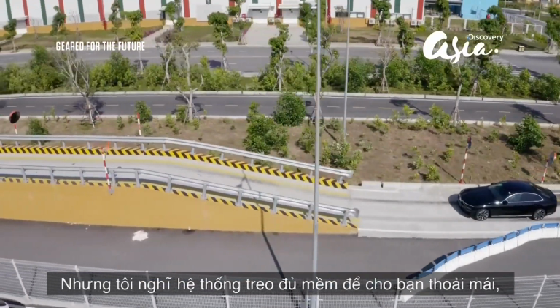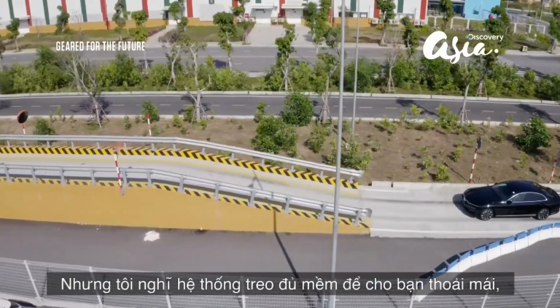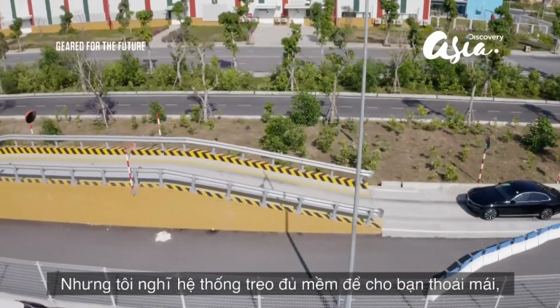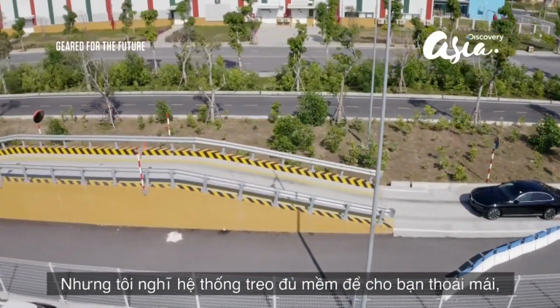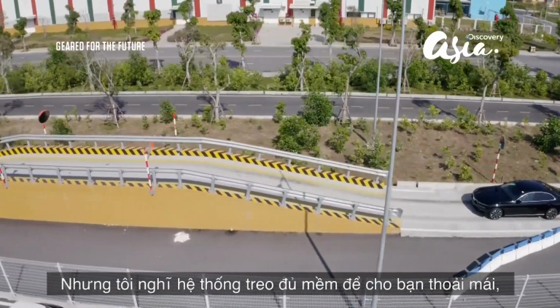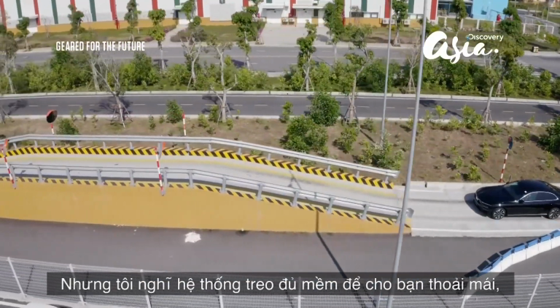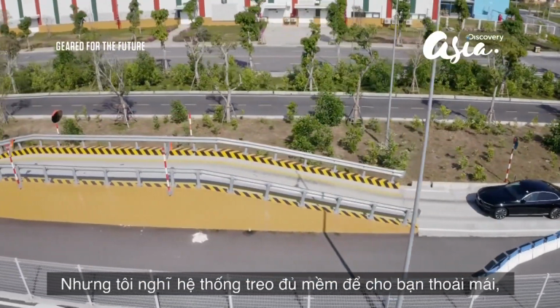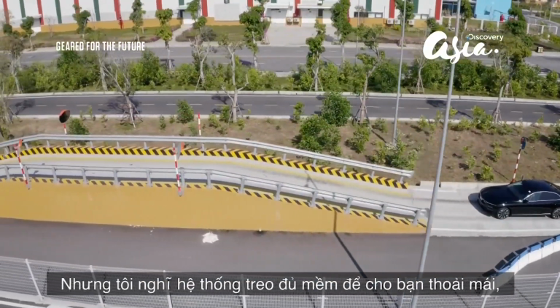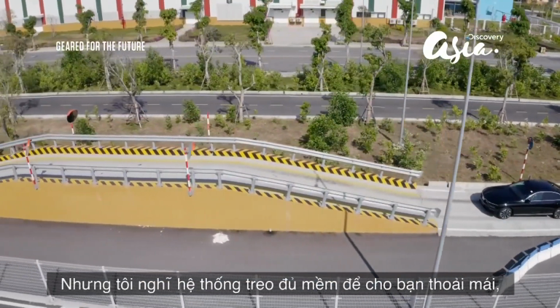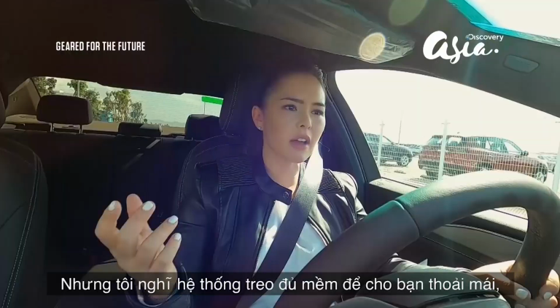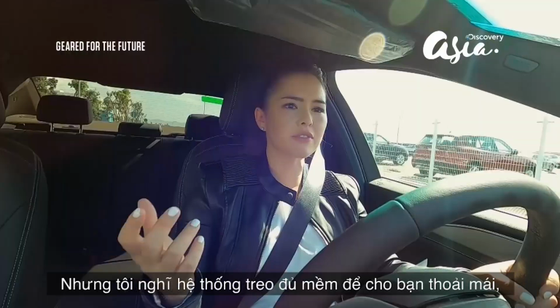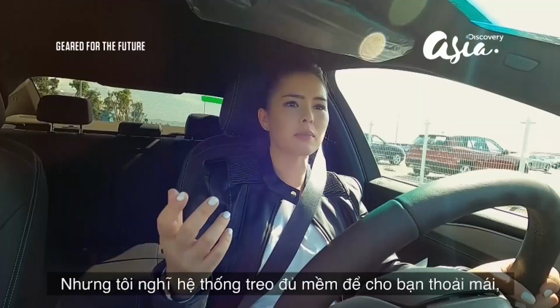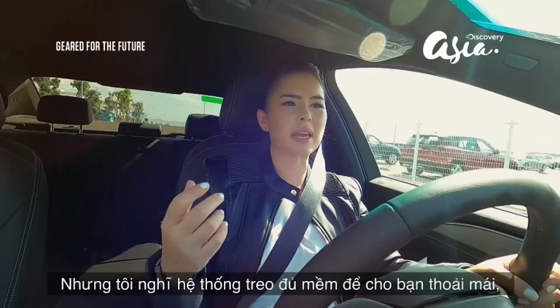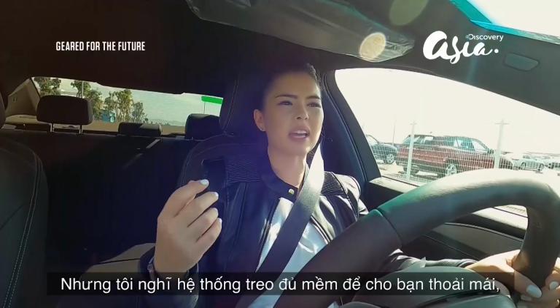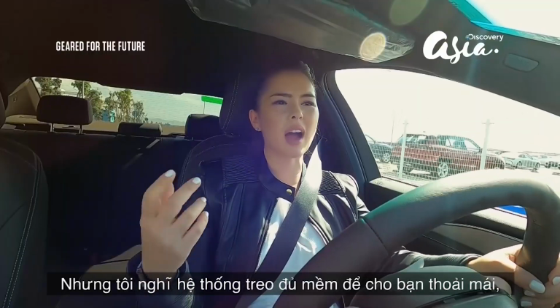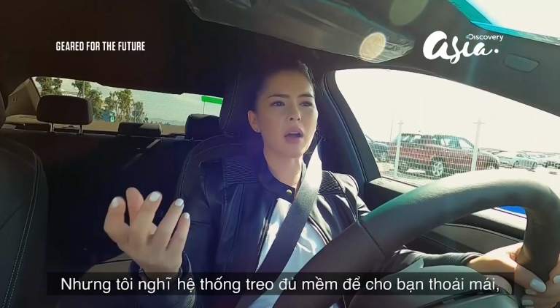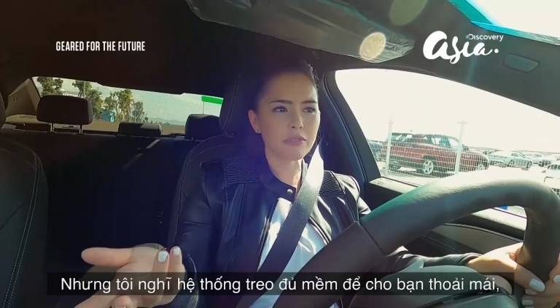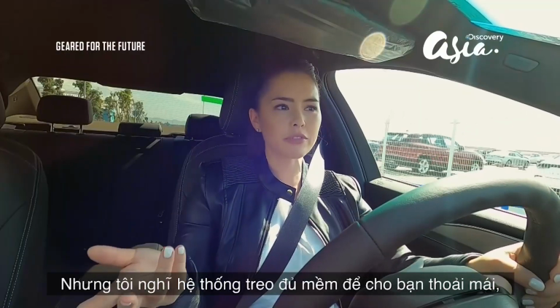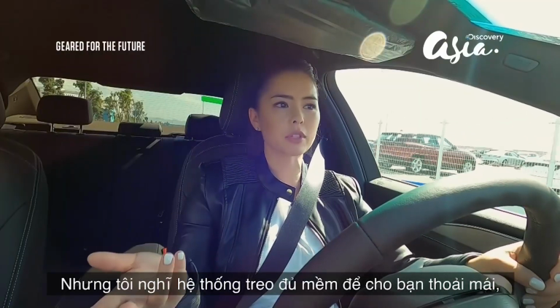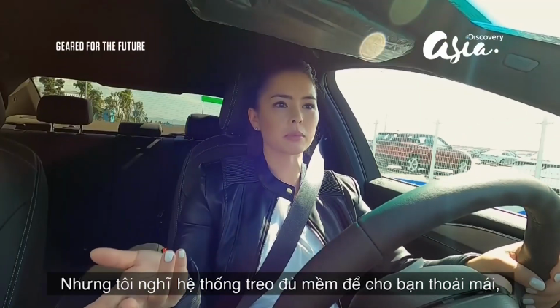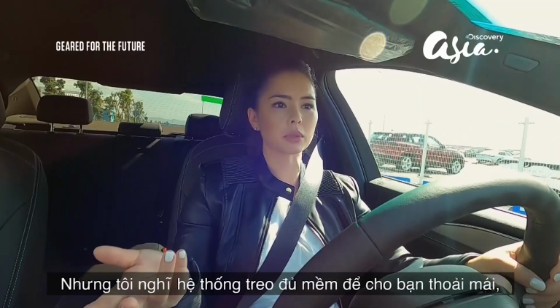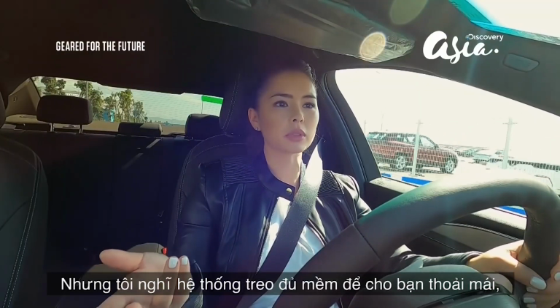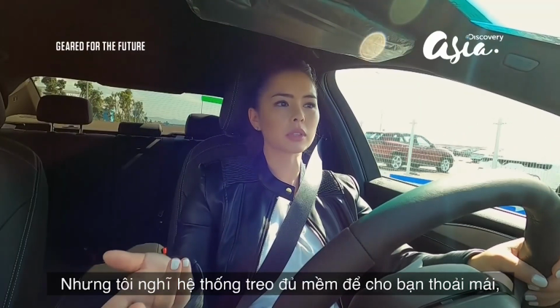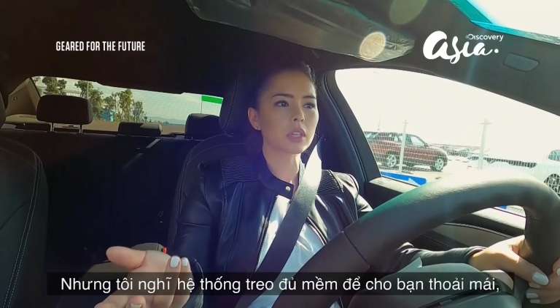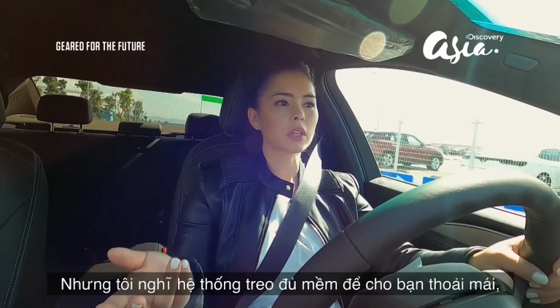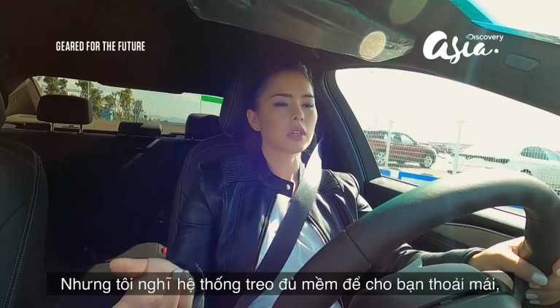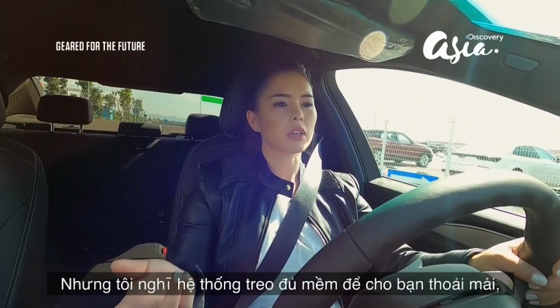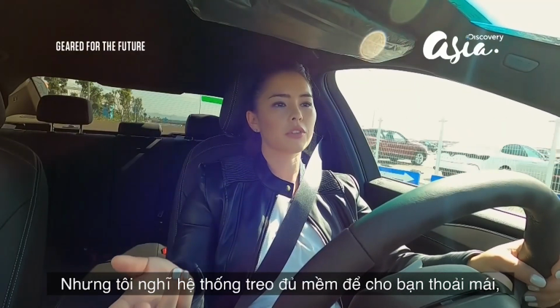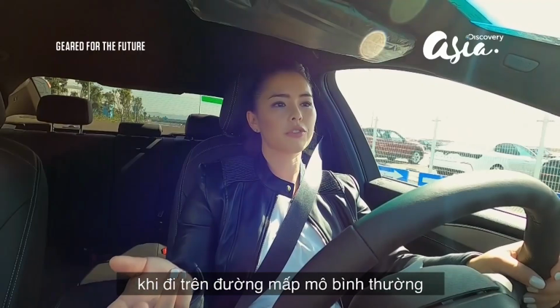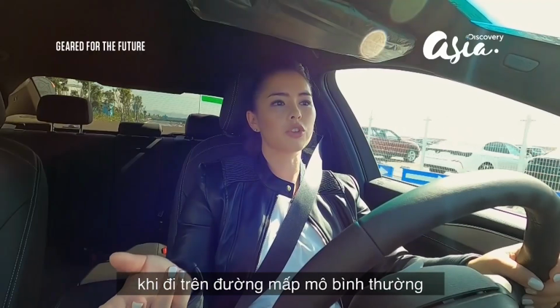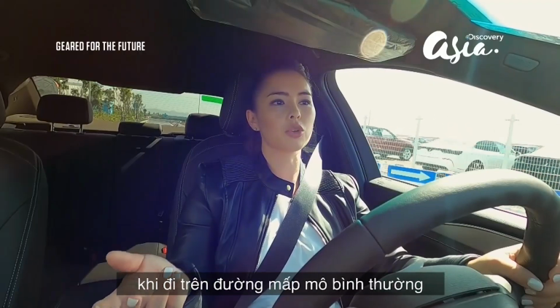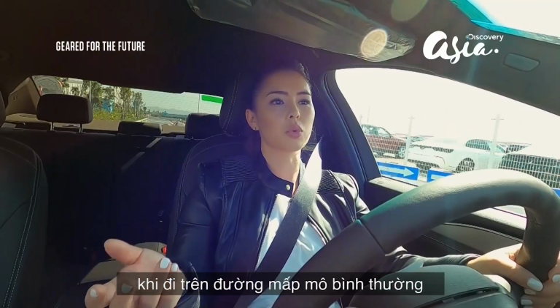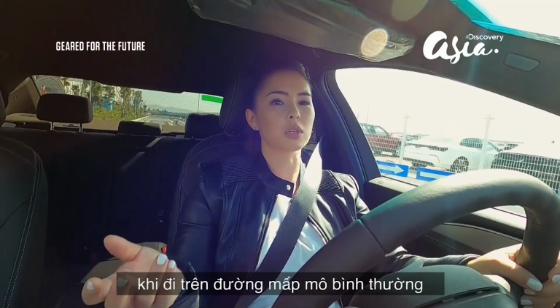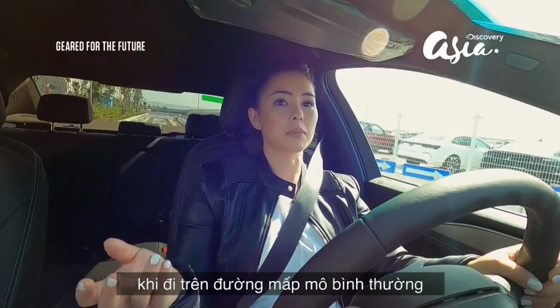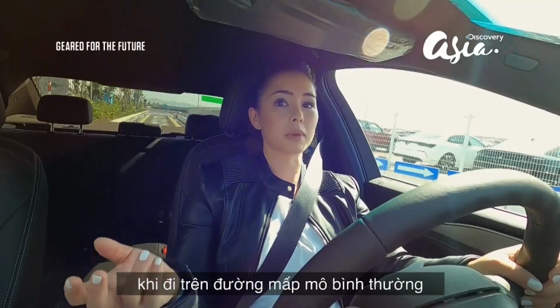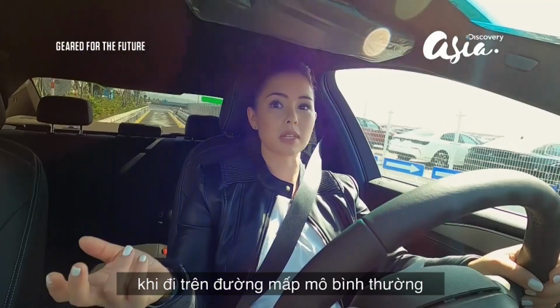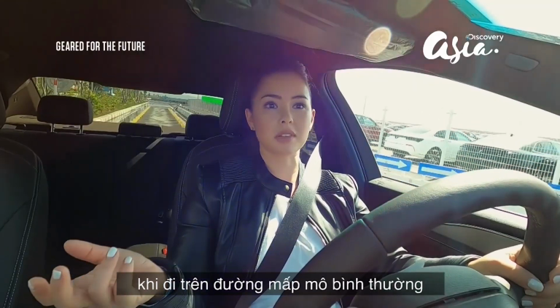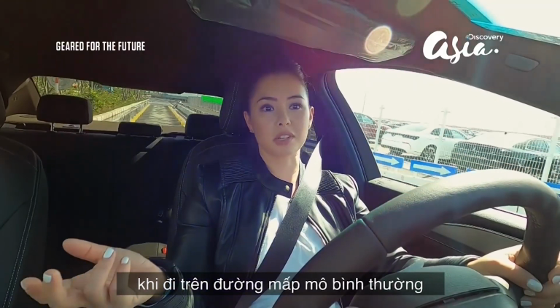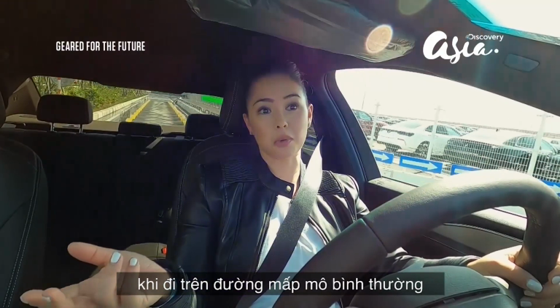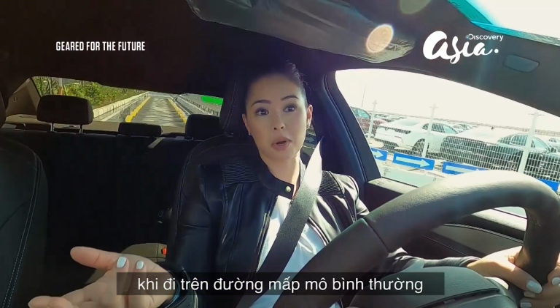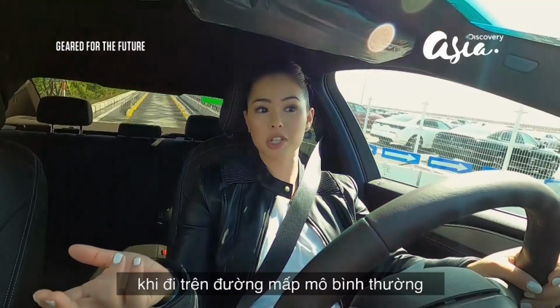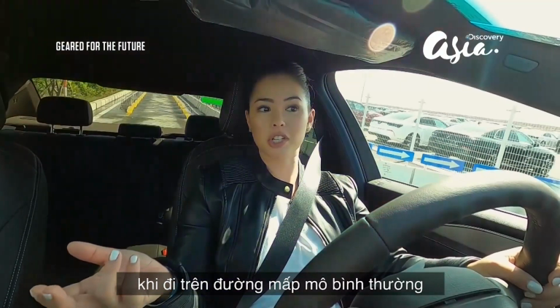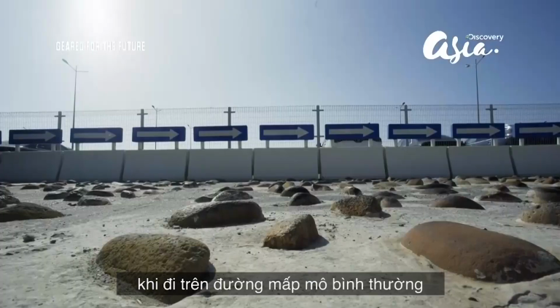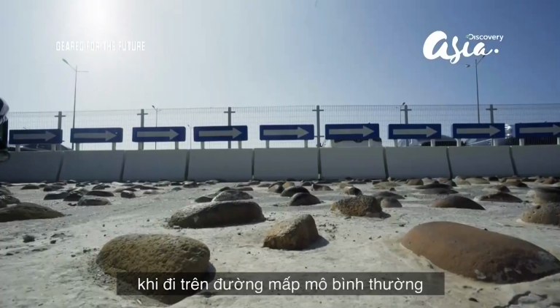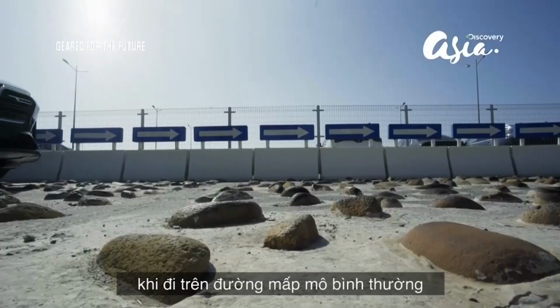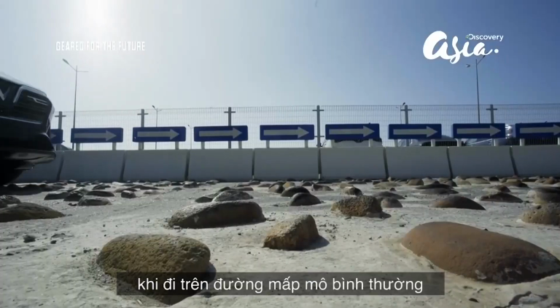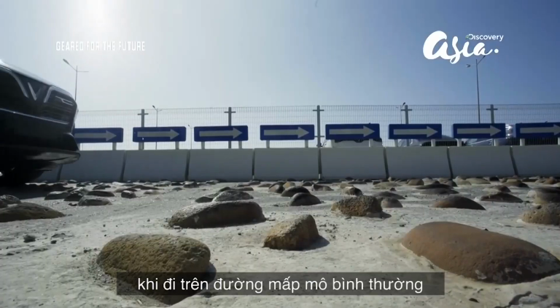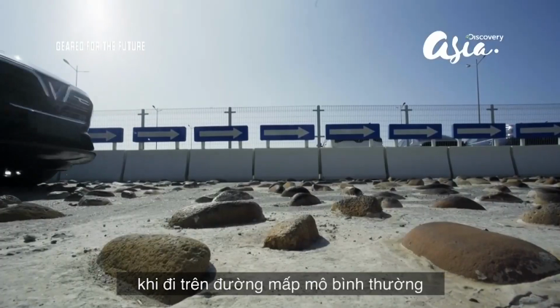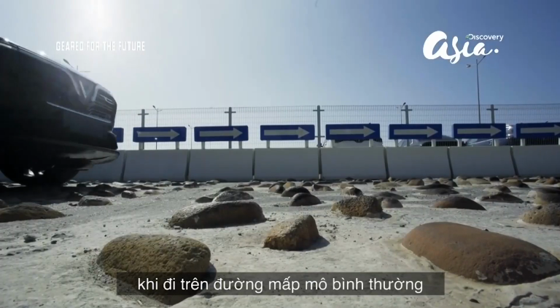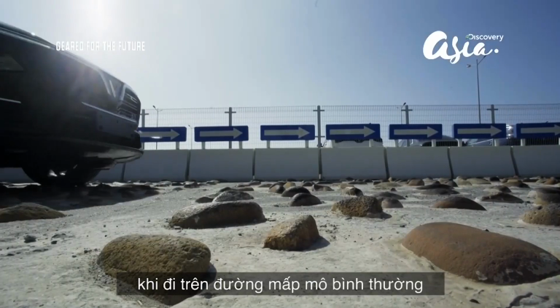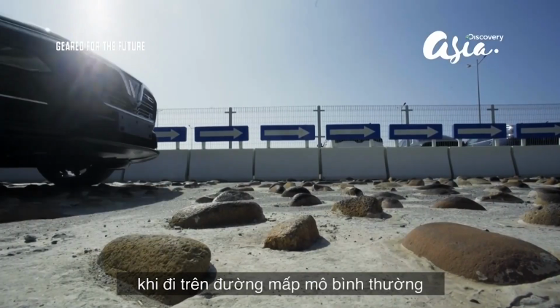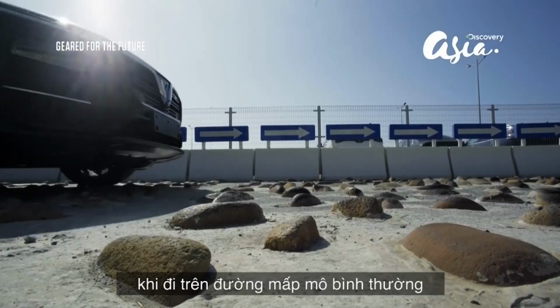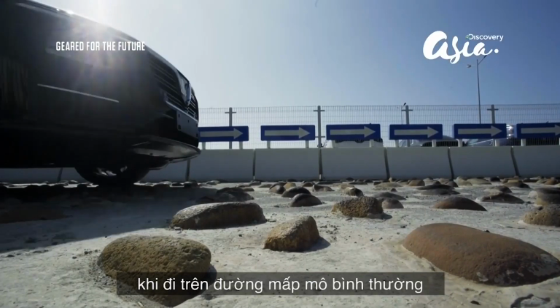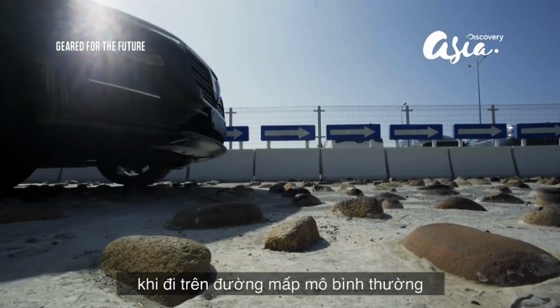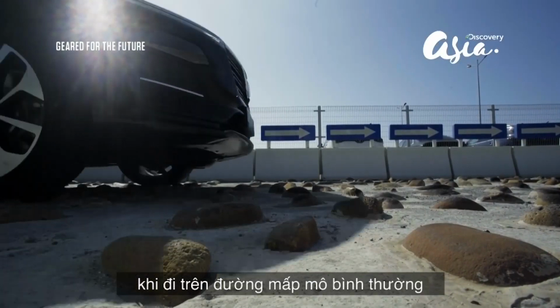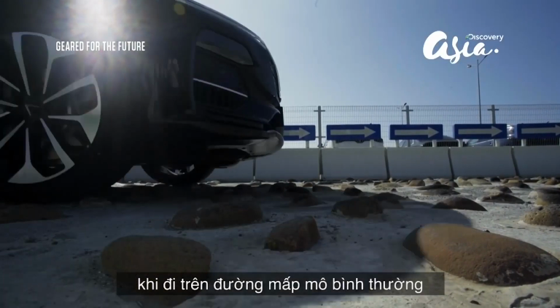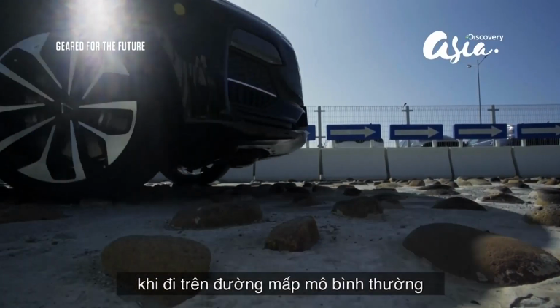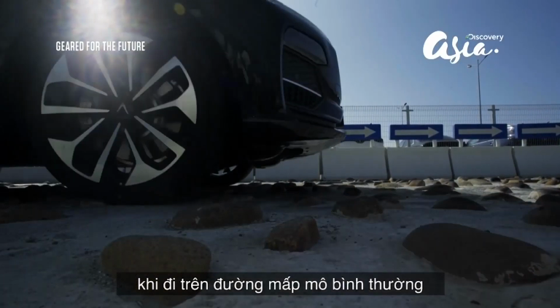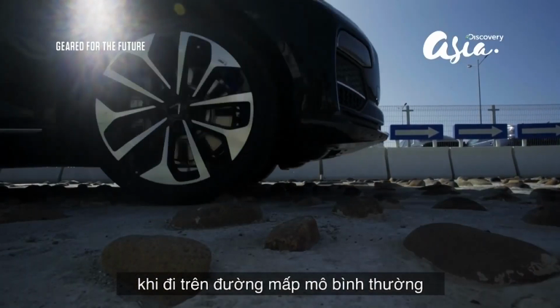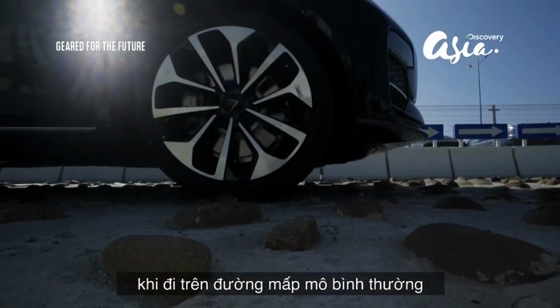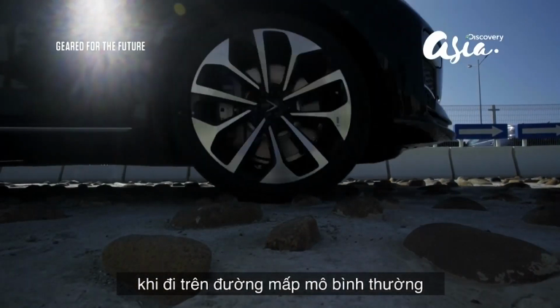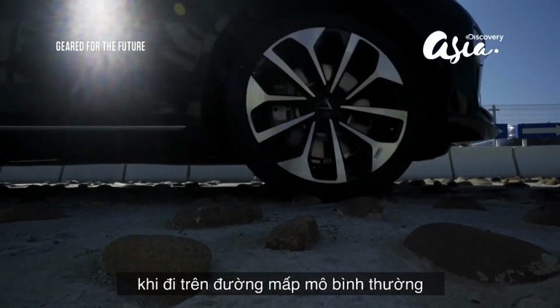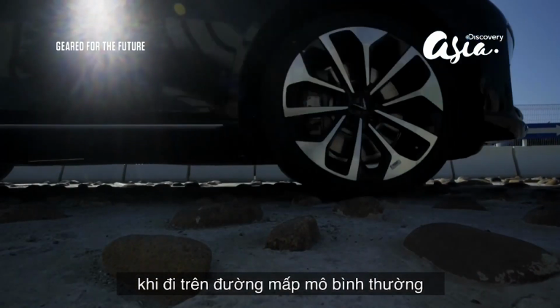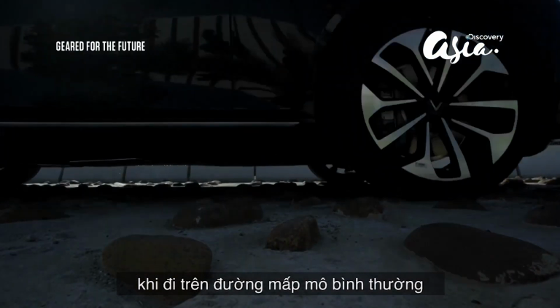I mean, it's soft enough to be comfortable if you were to be in a situation — let's just say — a little bit off-road.